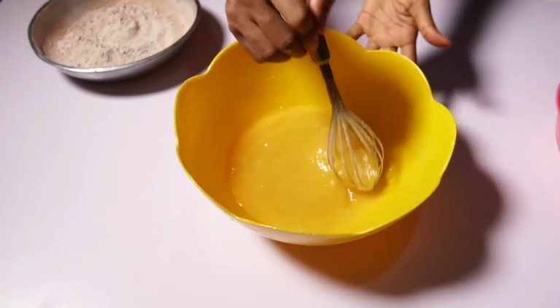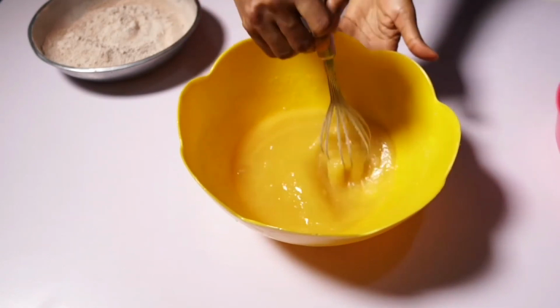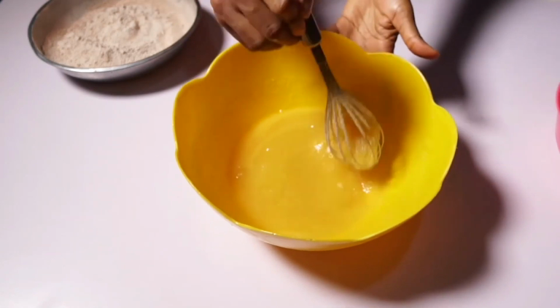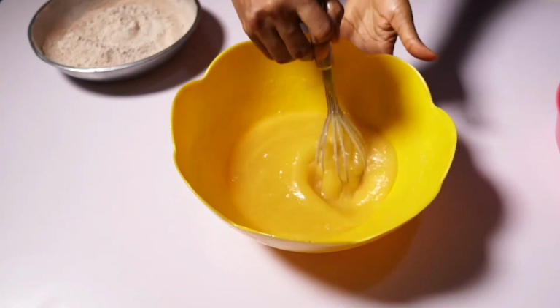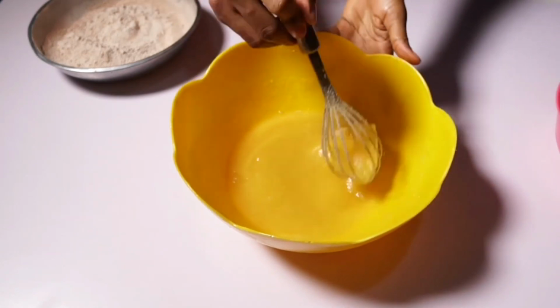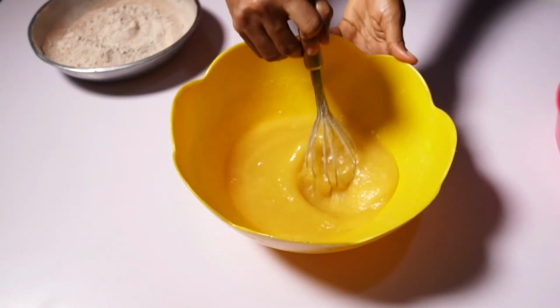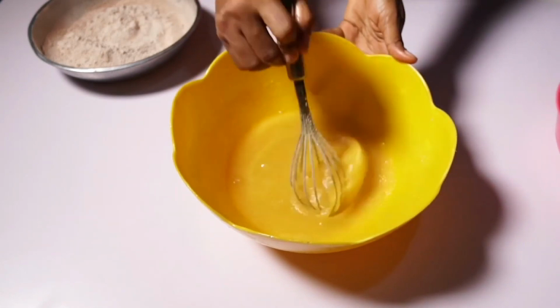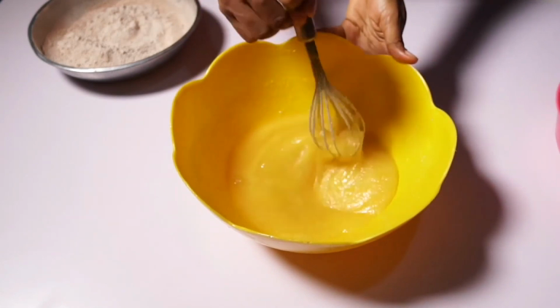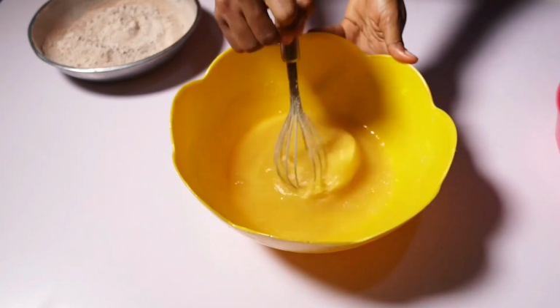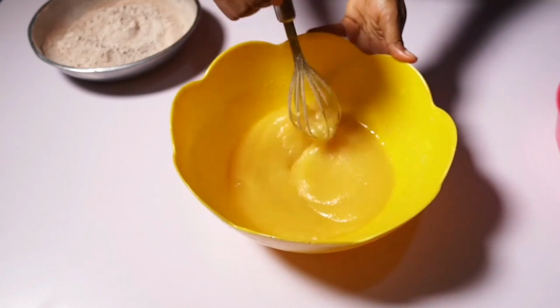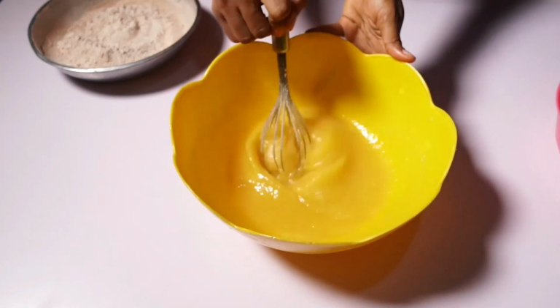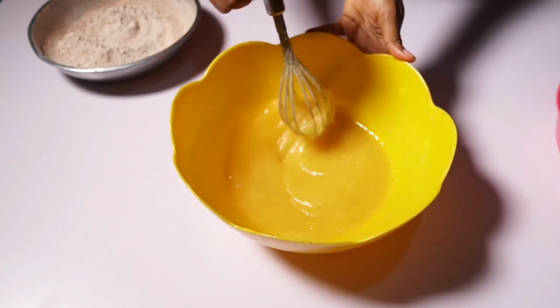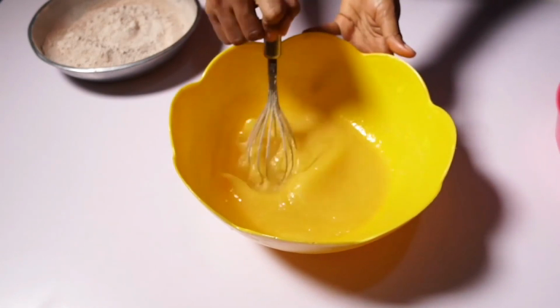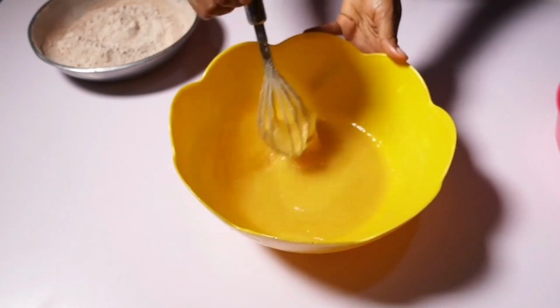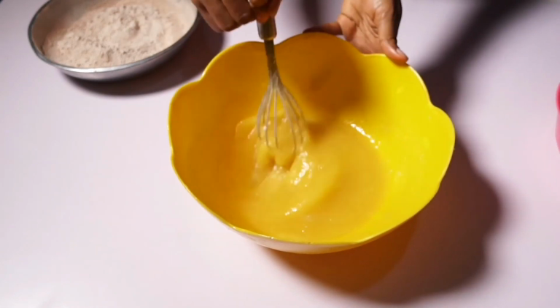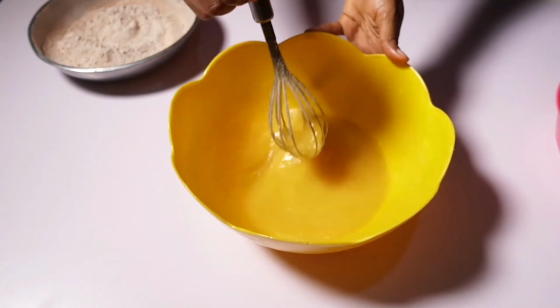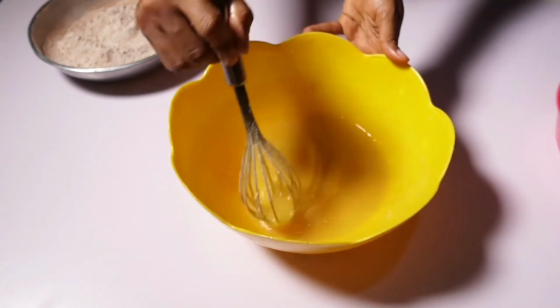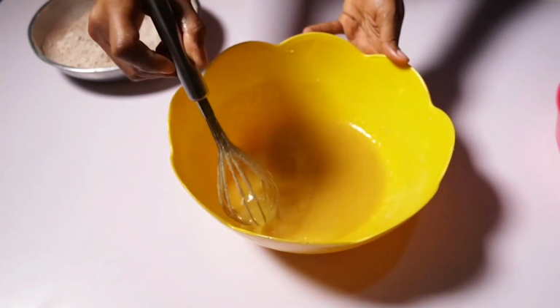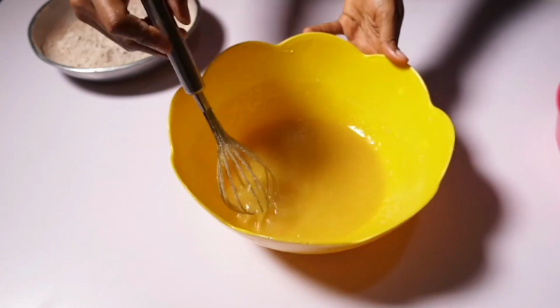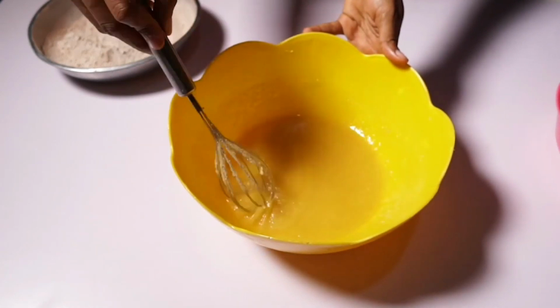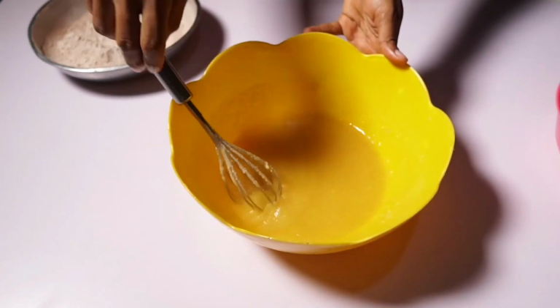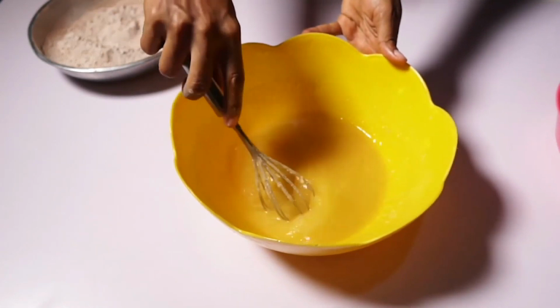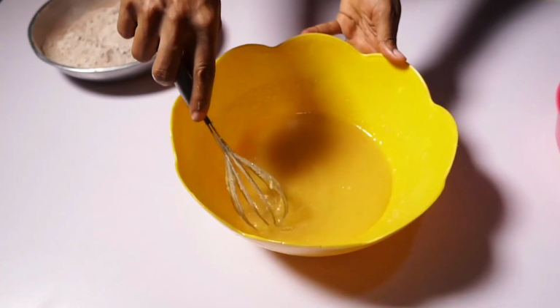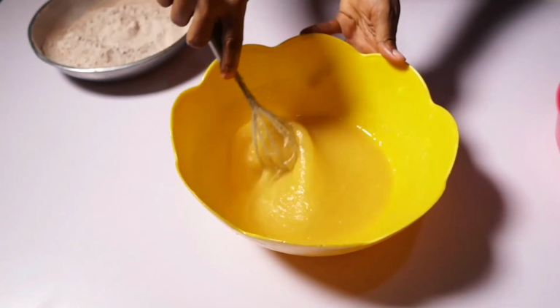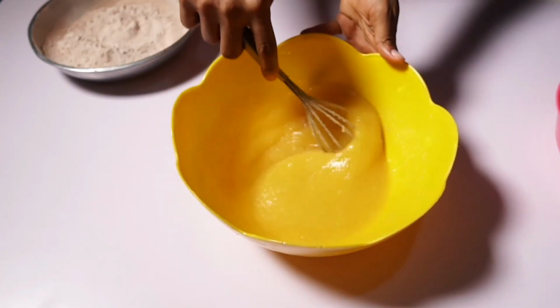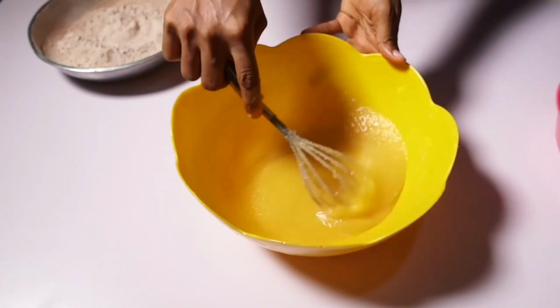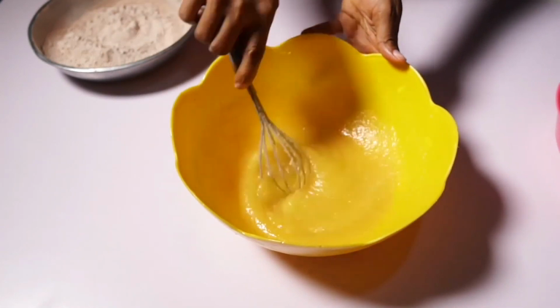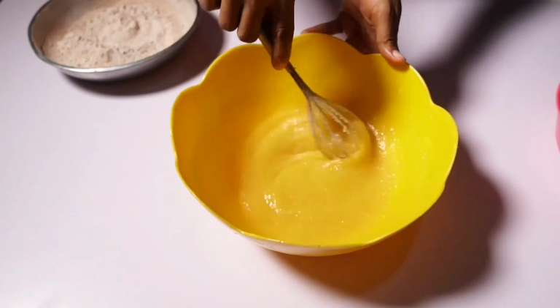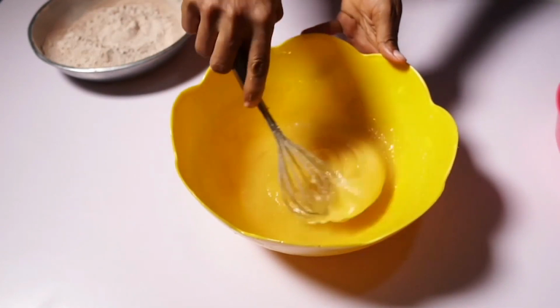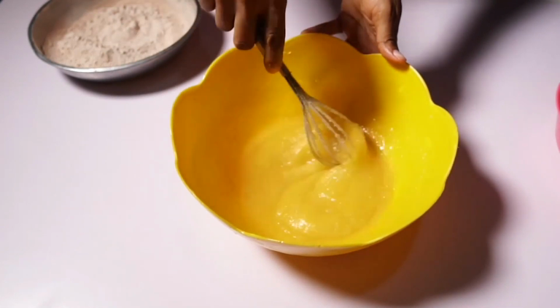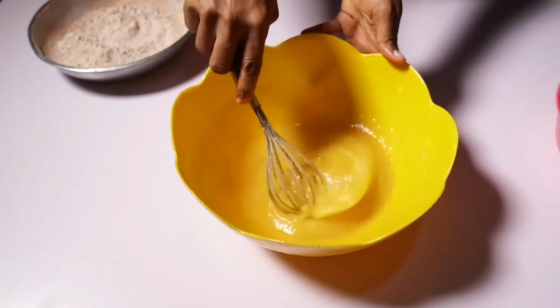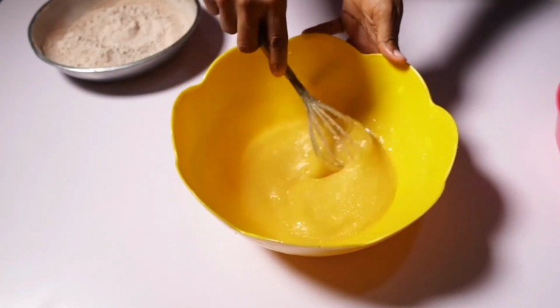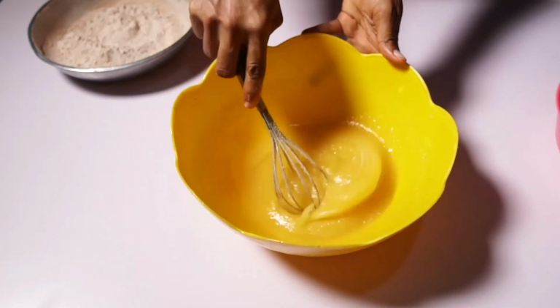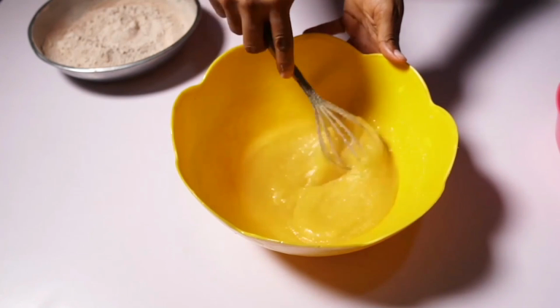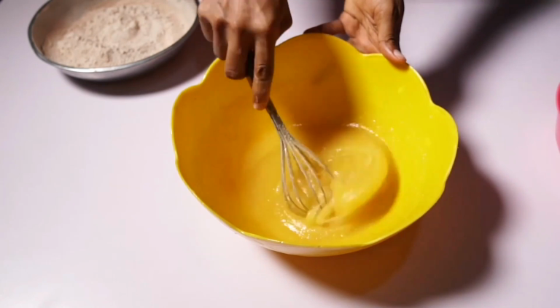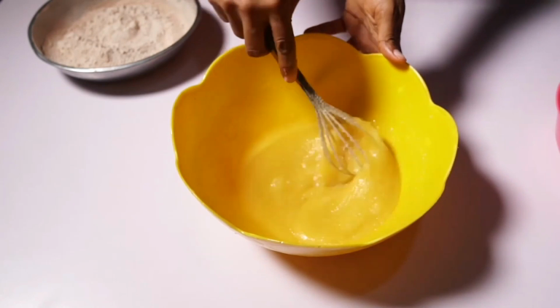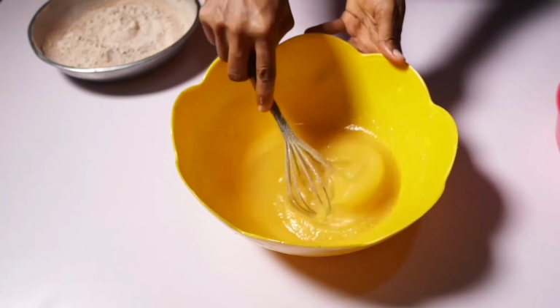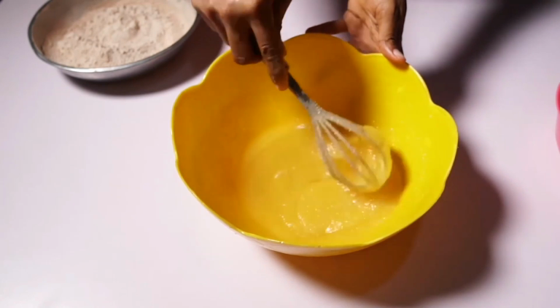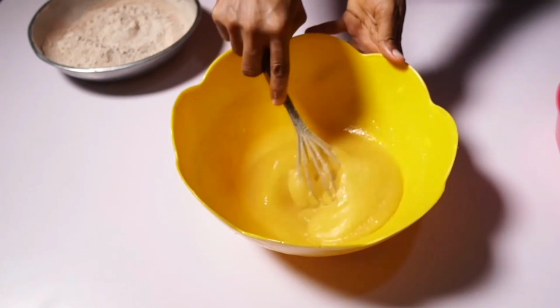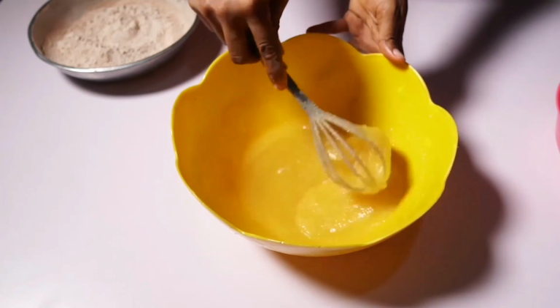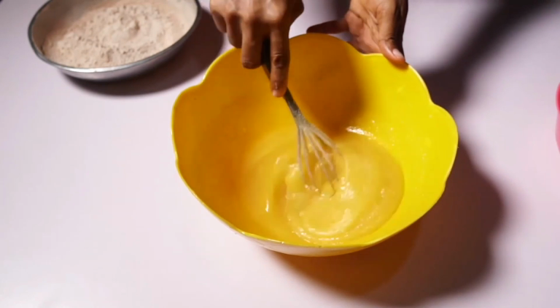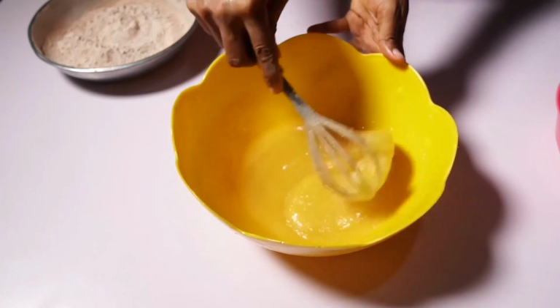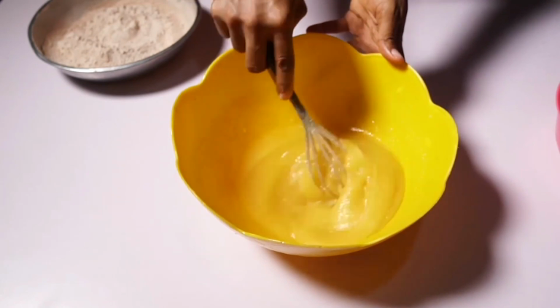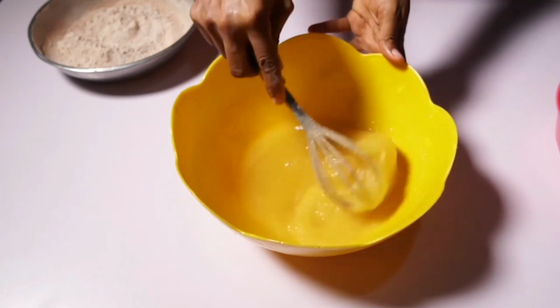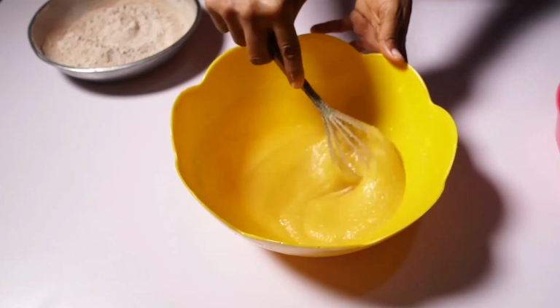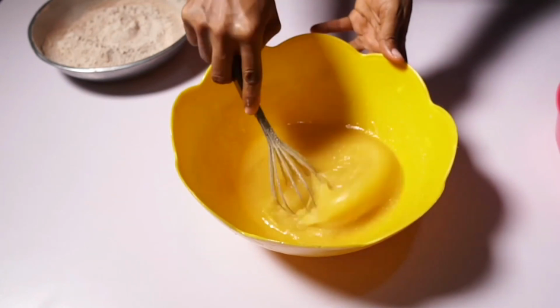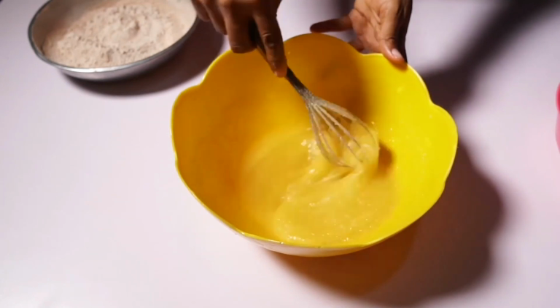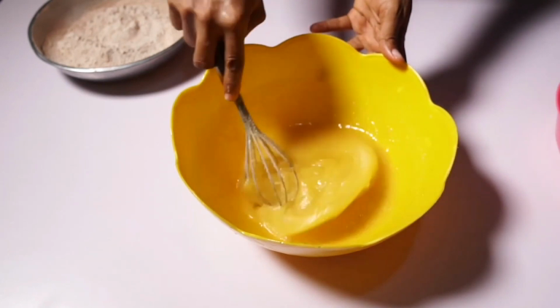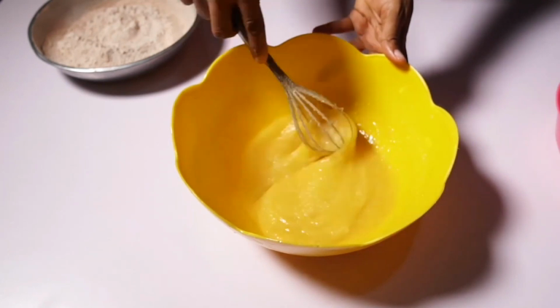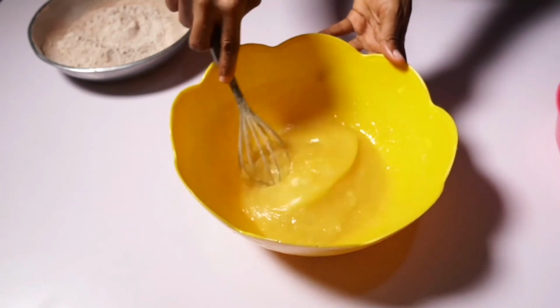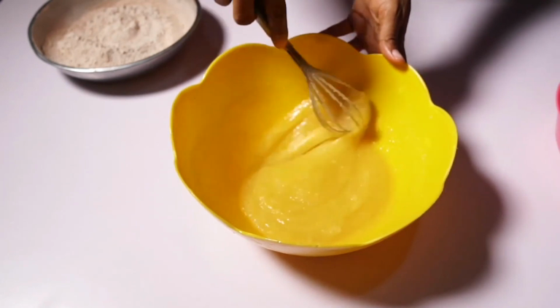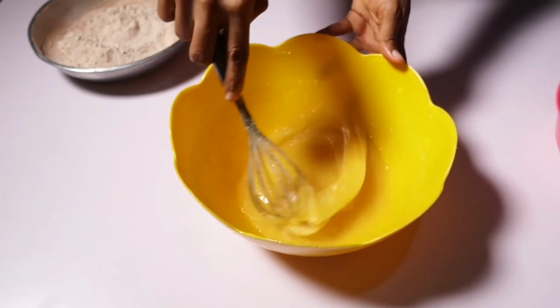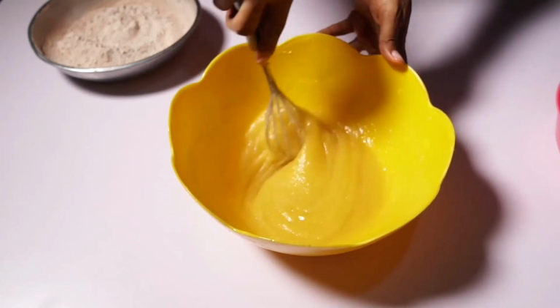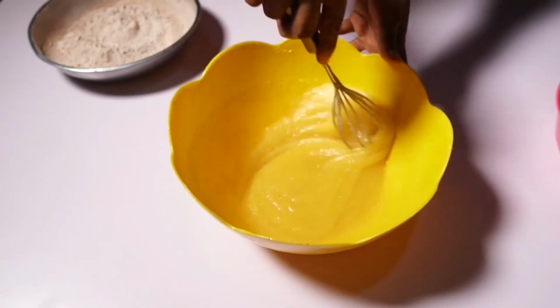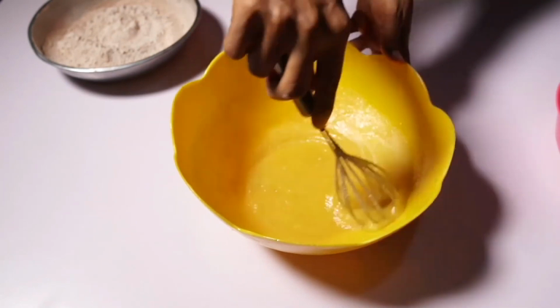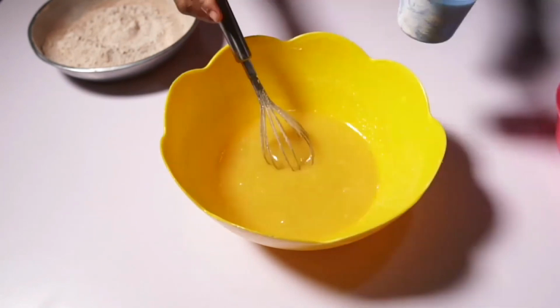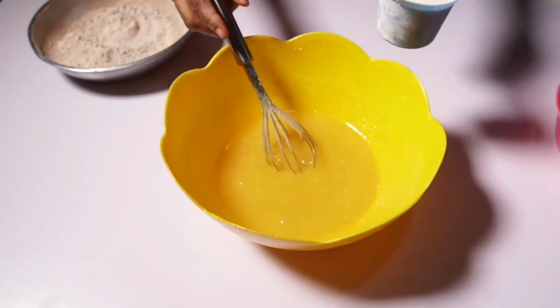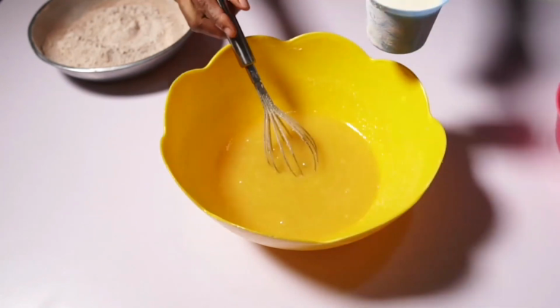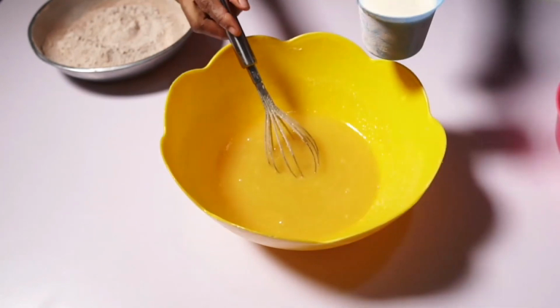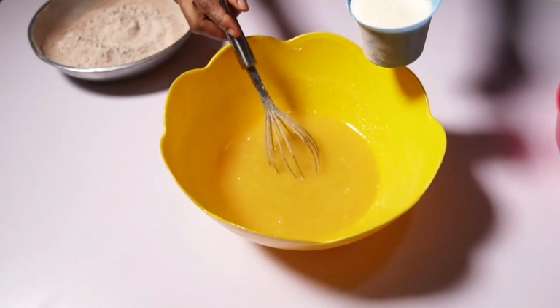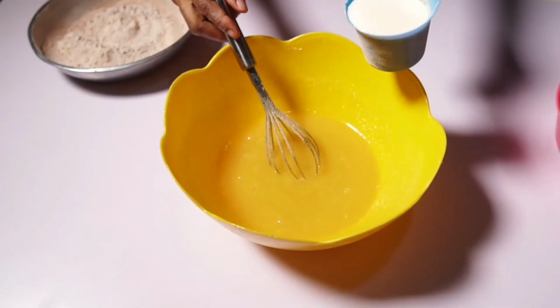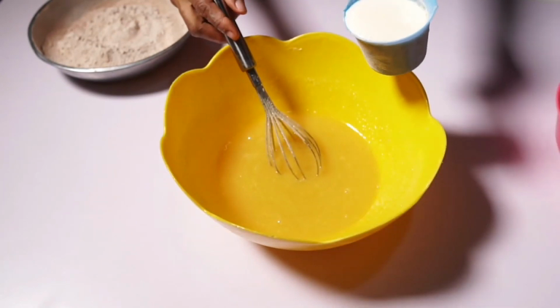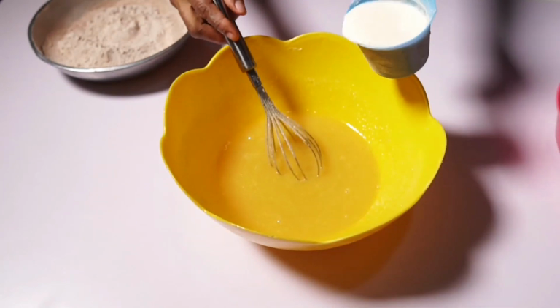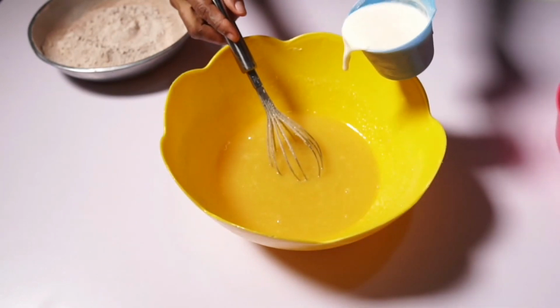This recipe can also go without a cake mixer — you can just use your spatula or your whisk to mix your cake if you don't have a cake mixer. Now I'm adding in my buttermilk.